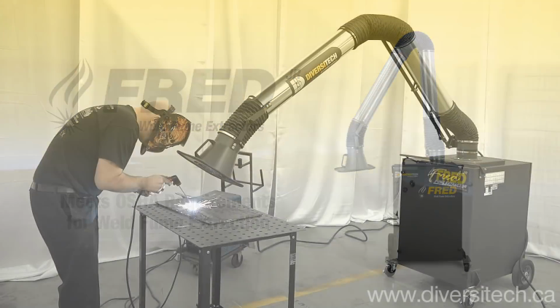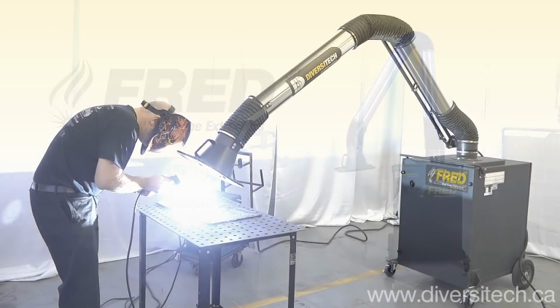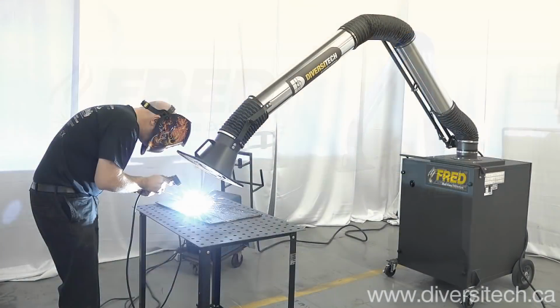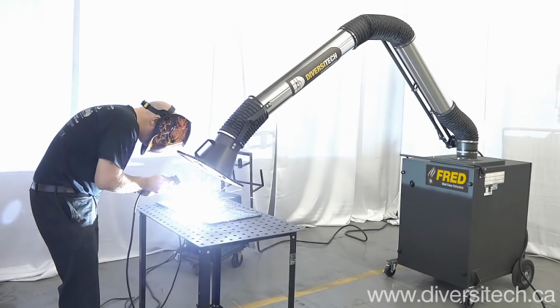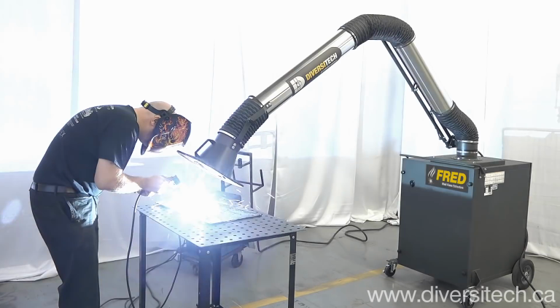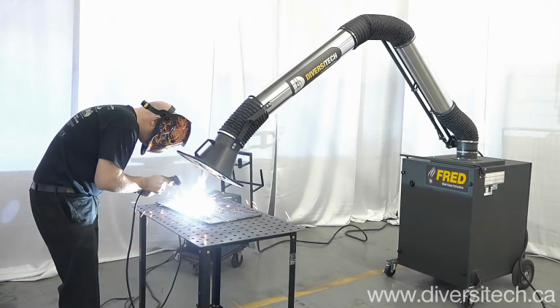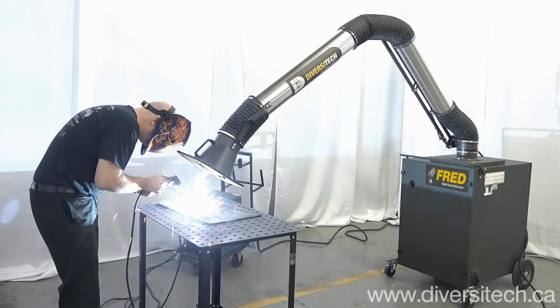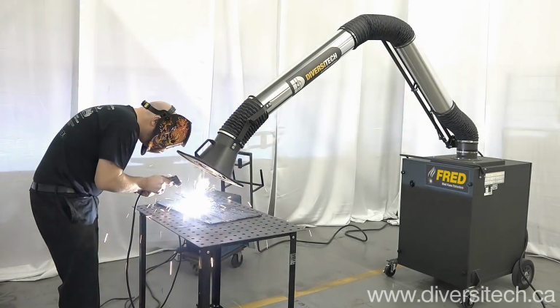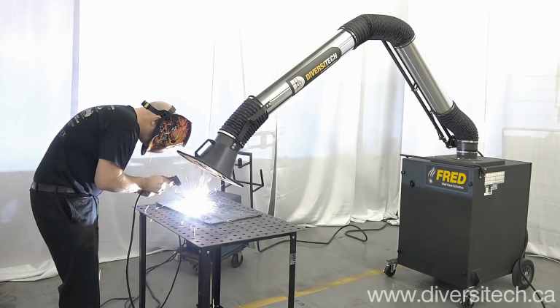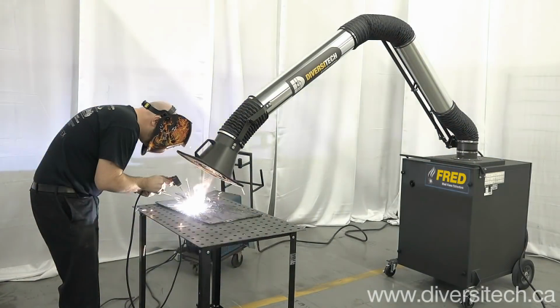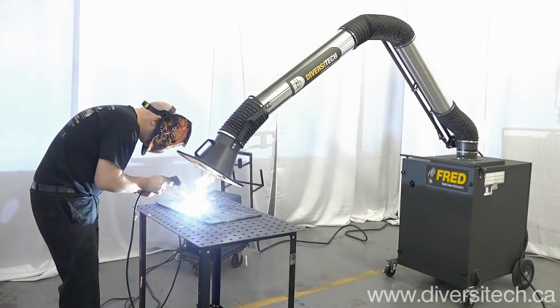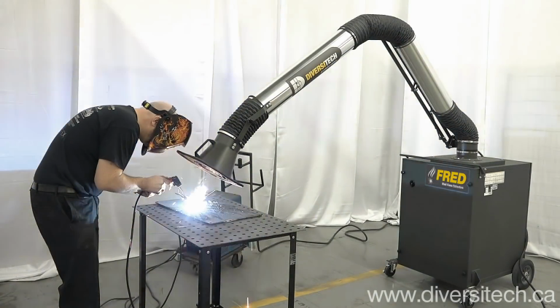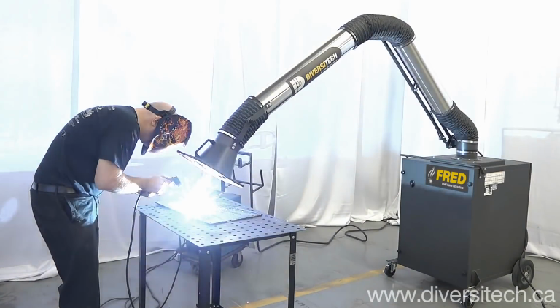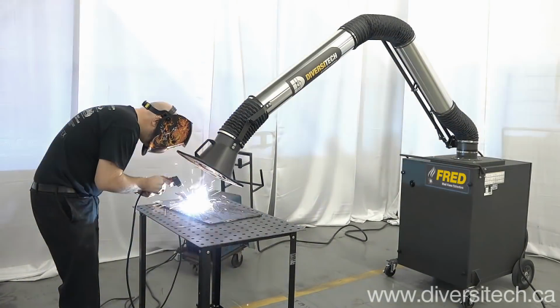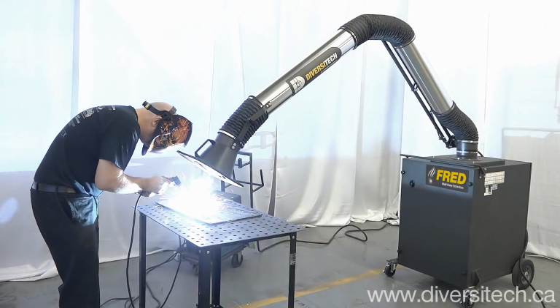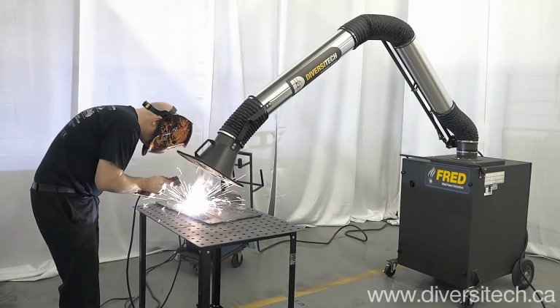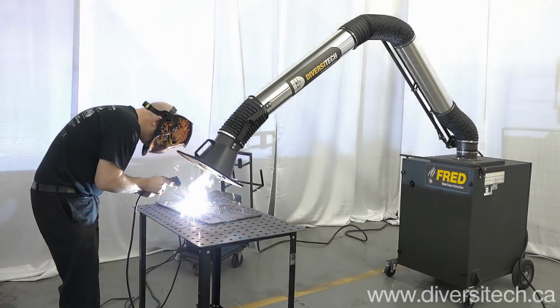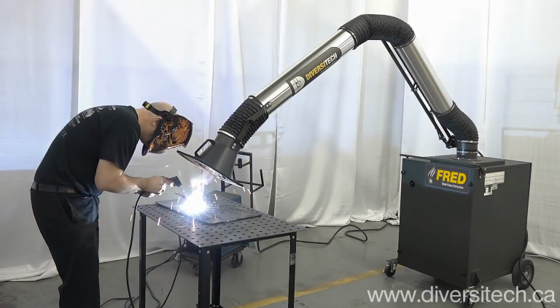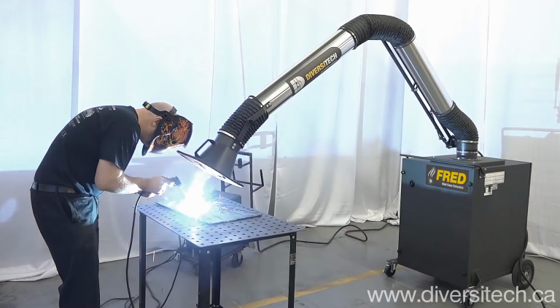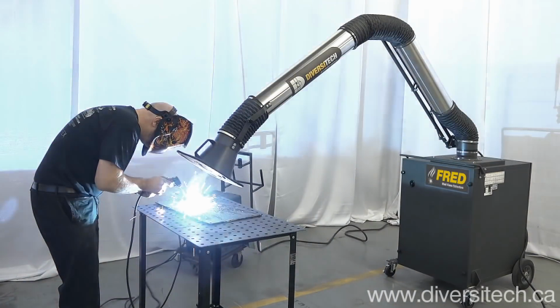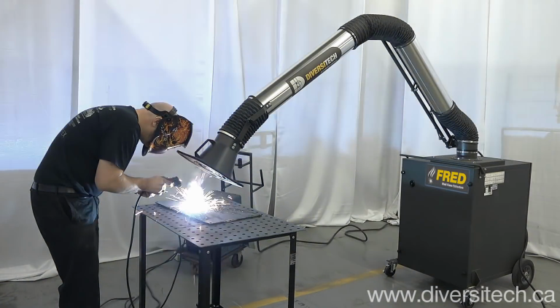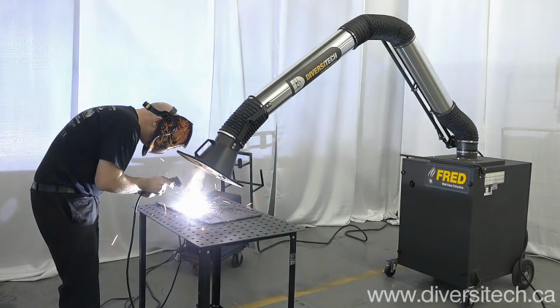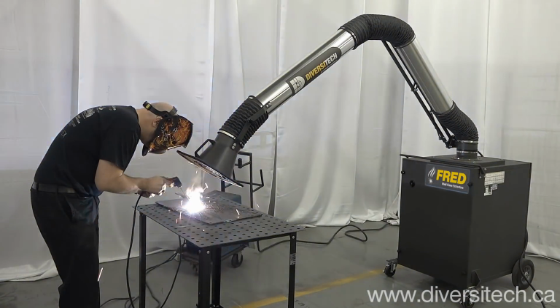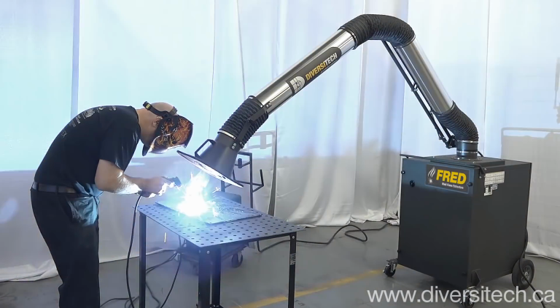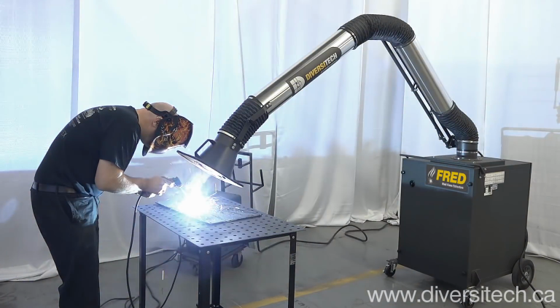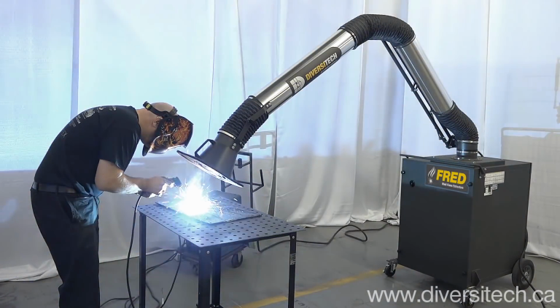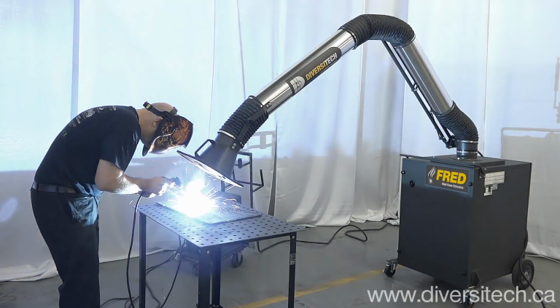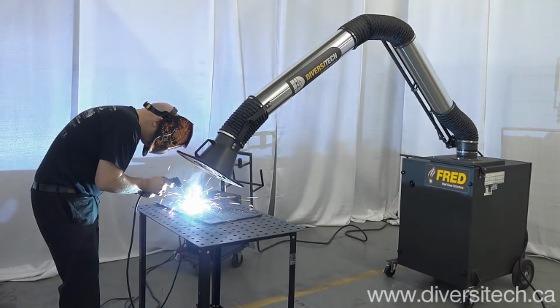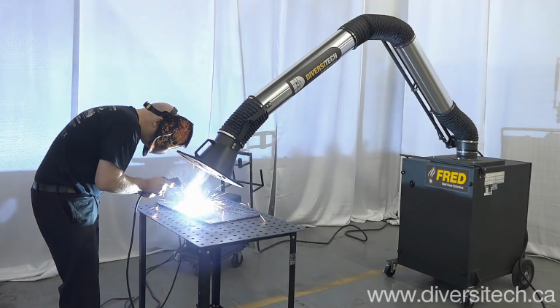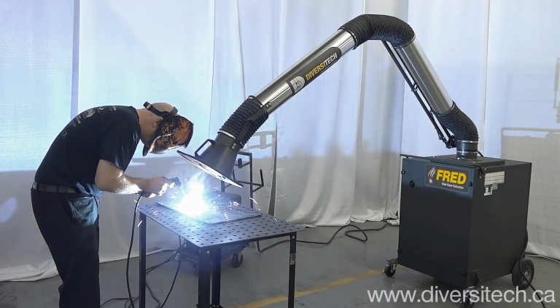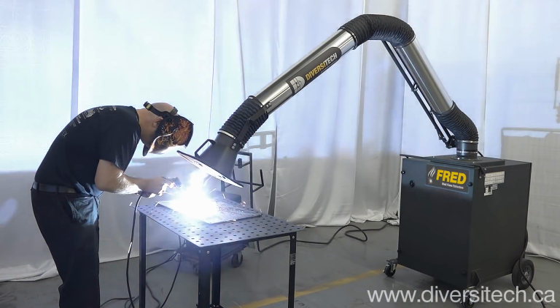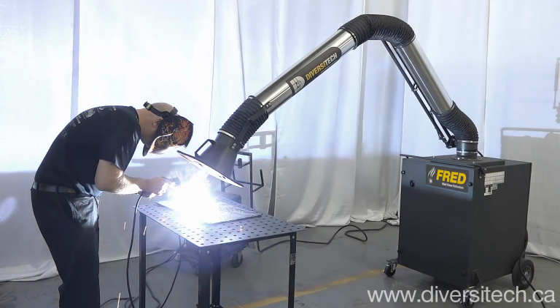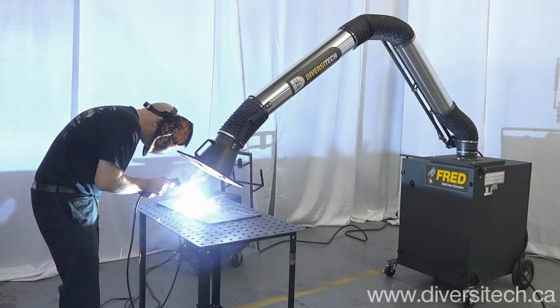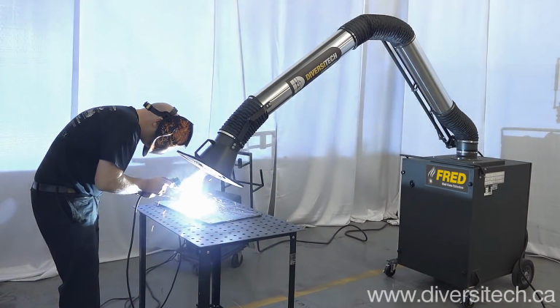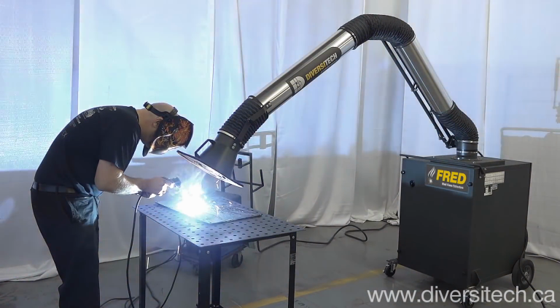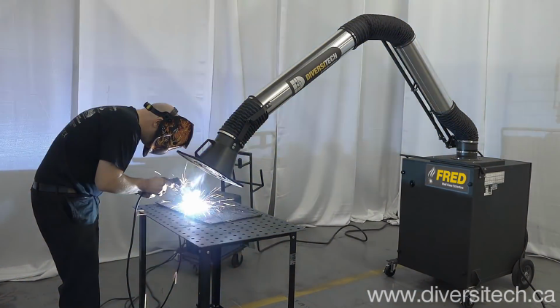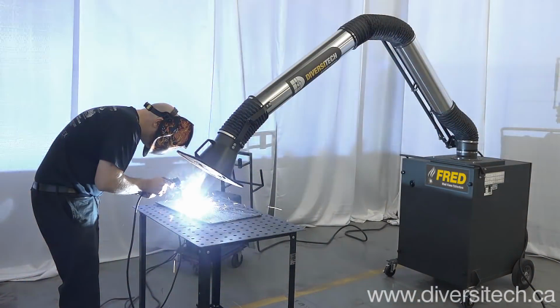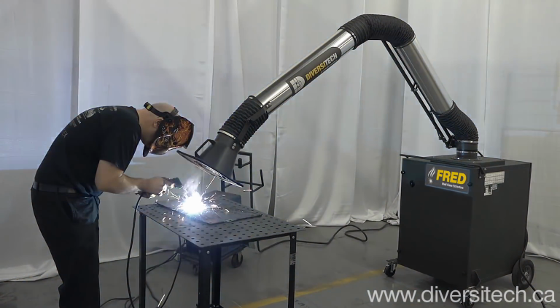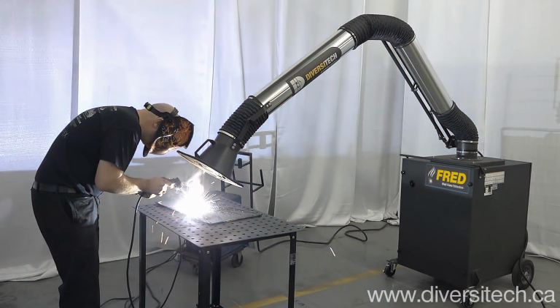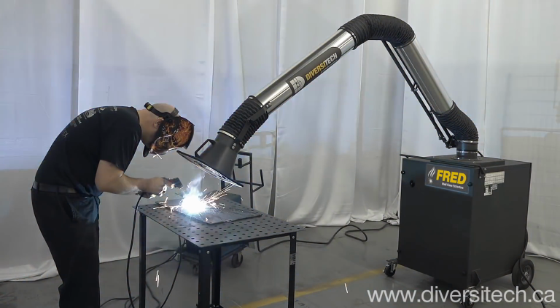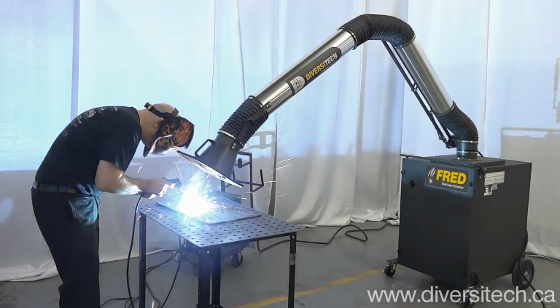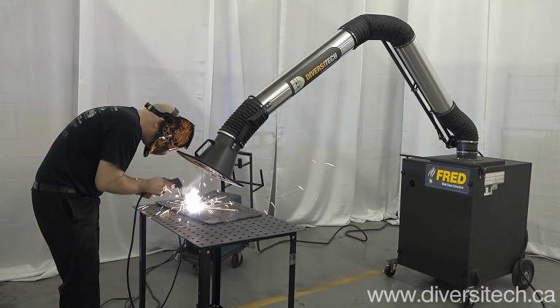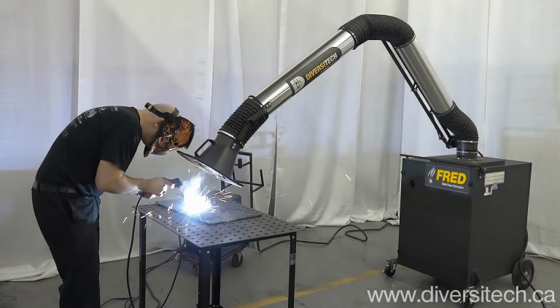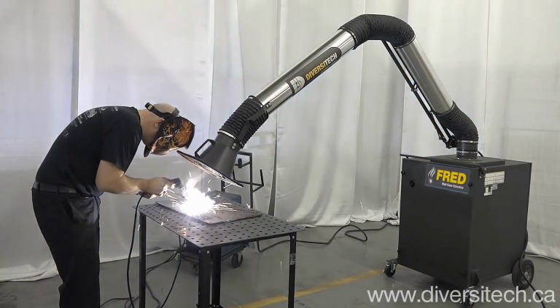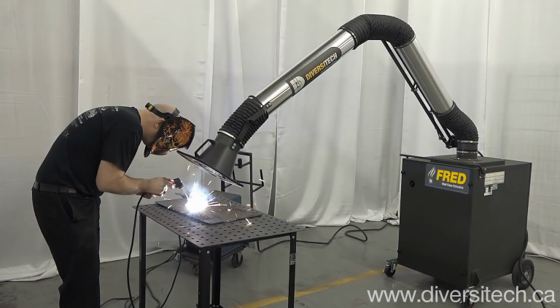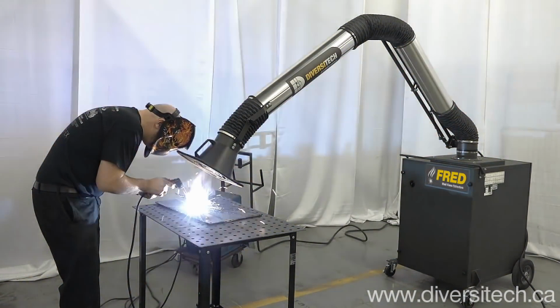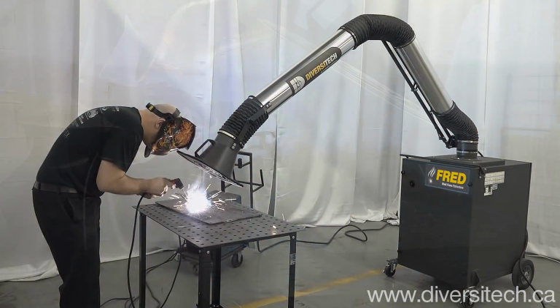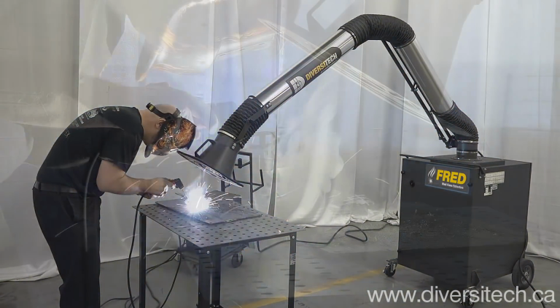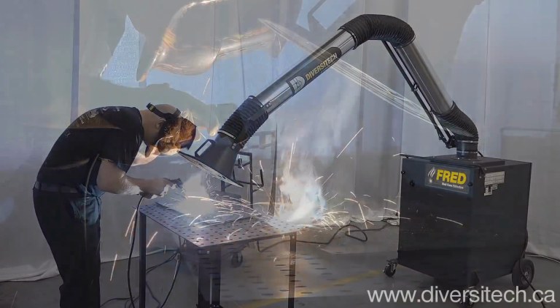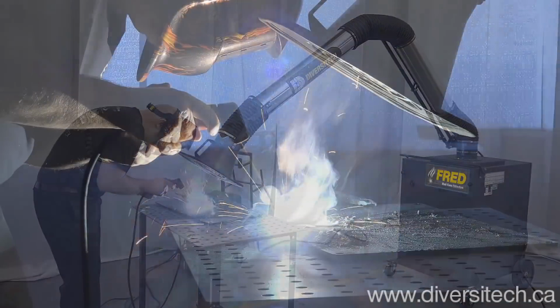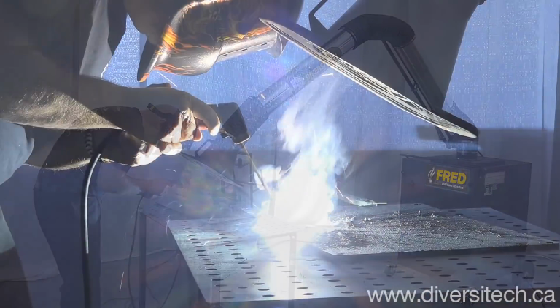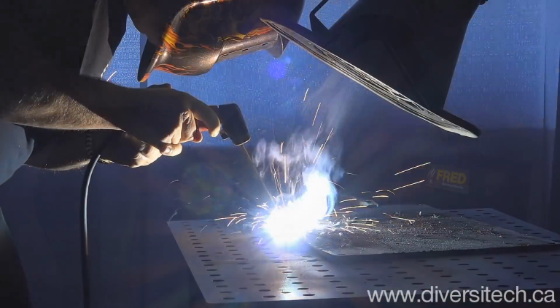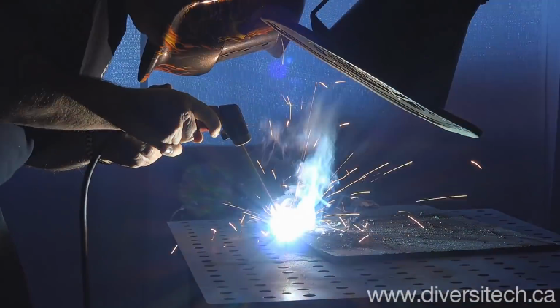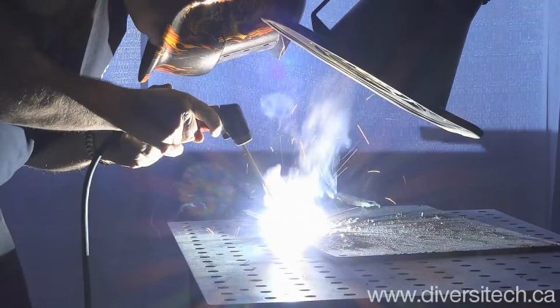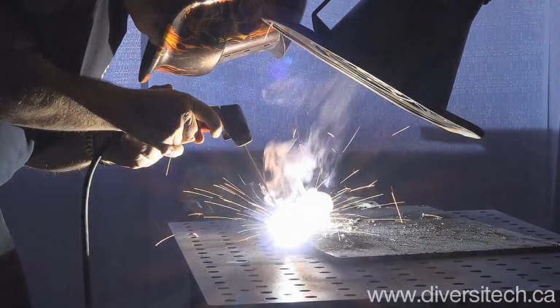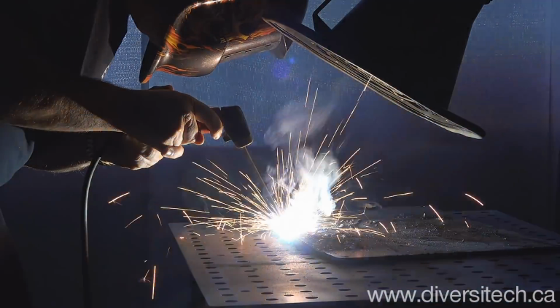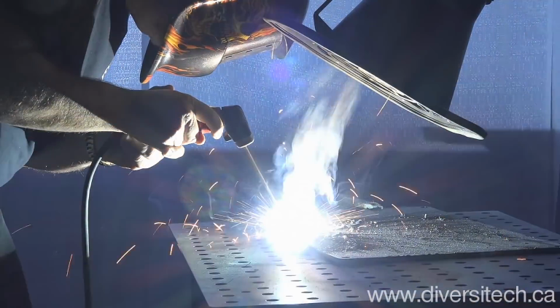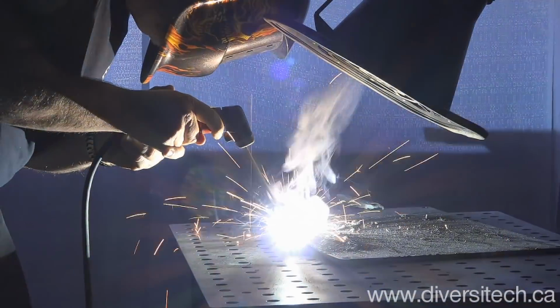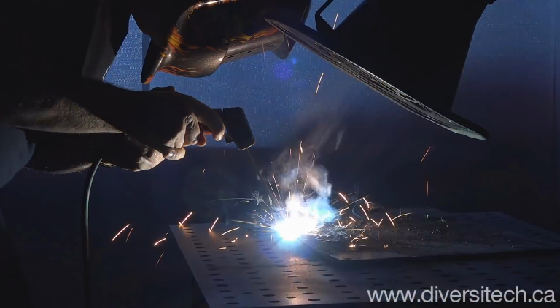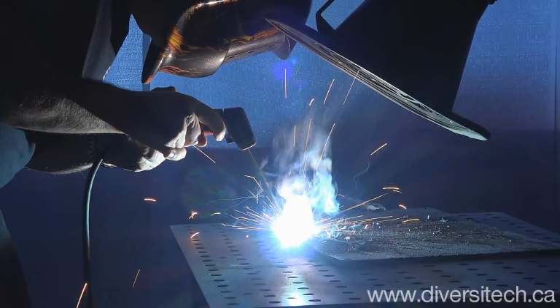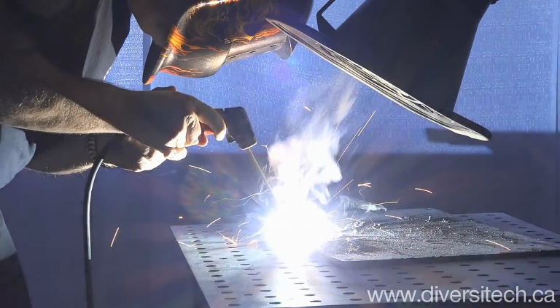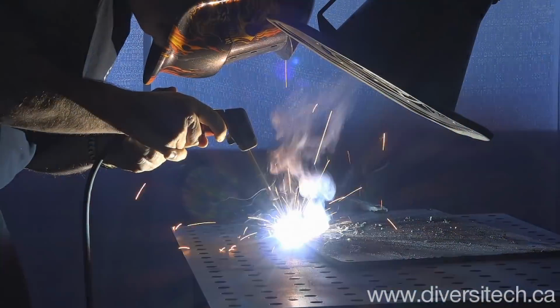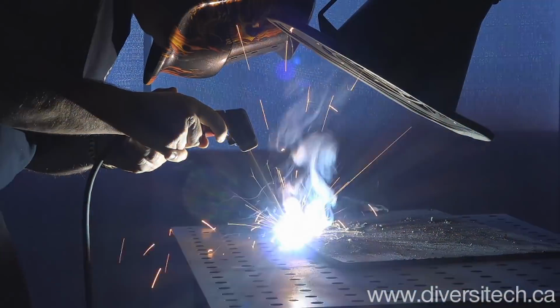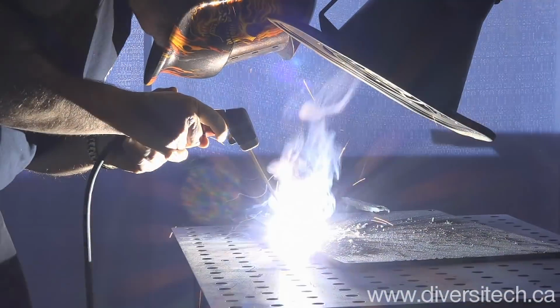The Fred Jr. comes equipped with a powerful 1.5 horsepower blower, but can be upgraded to 3 horsepower for more demanding applications.